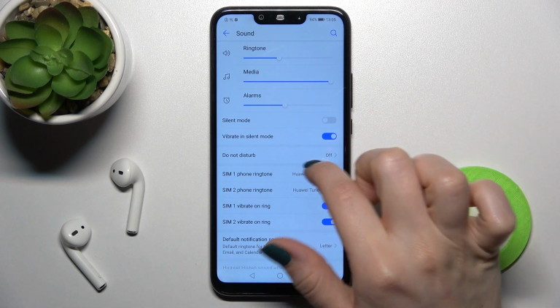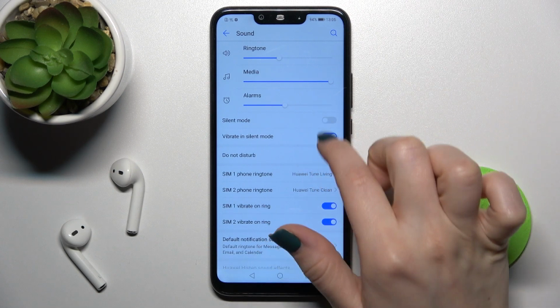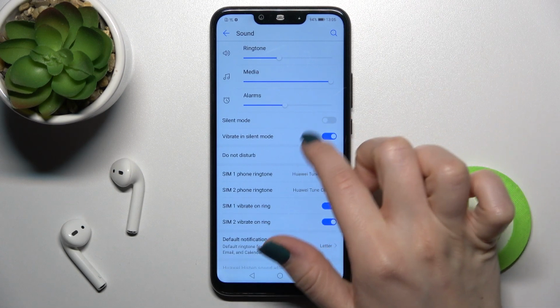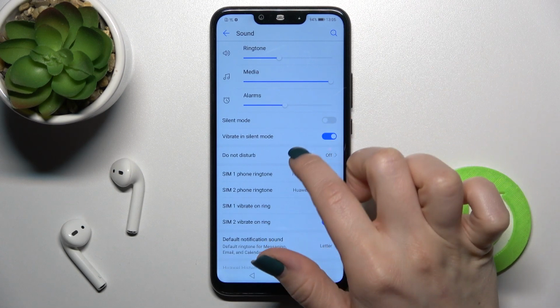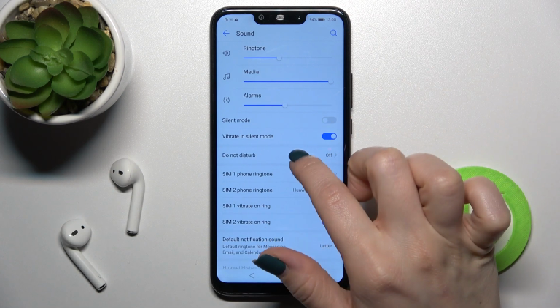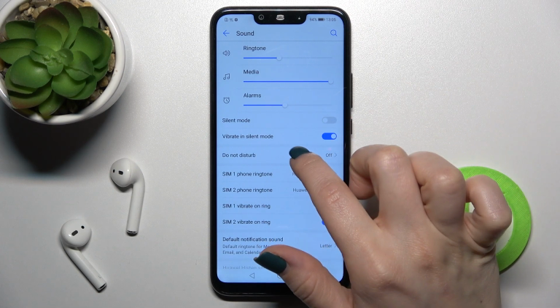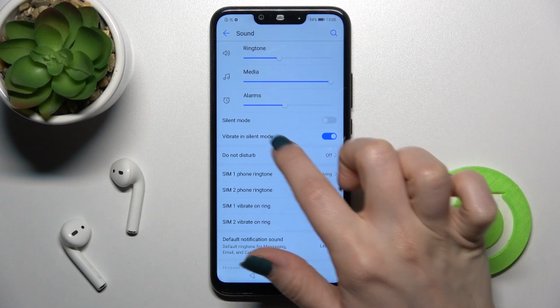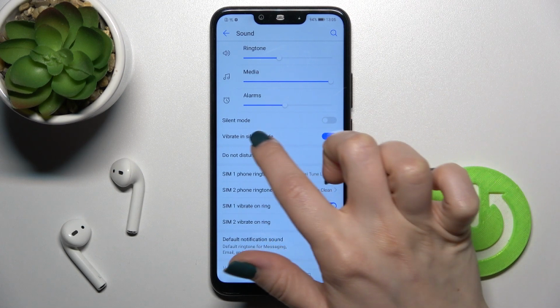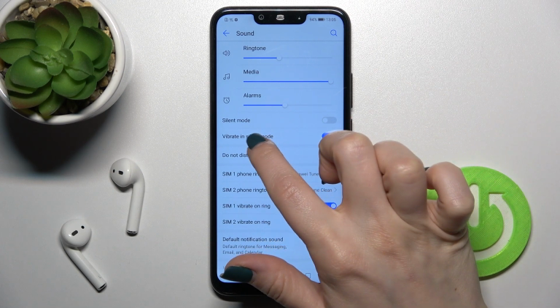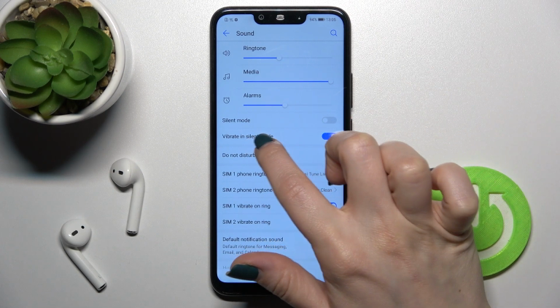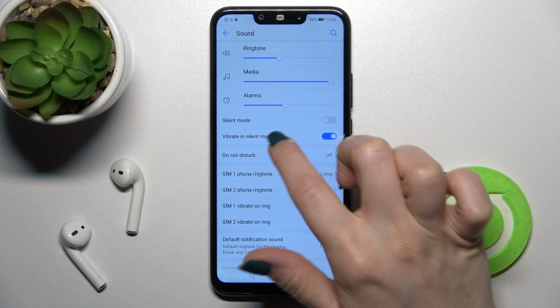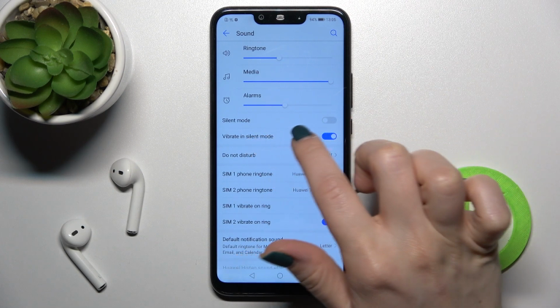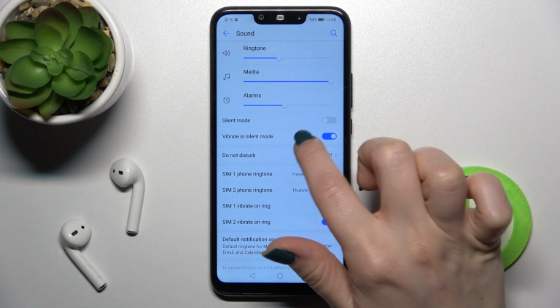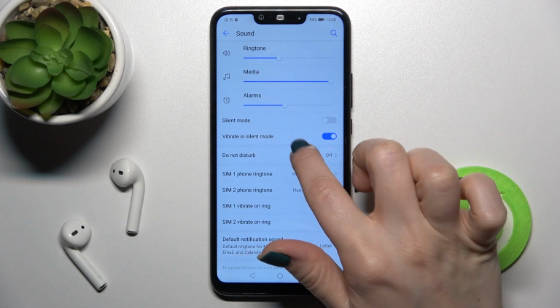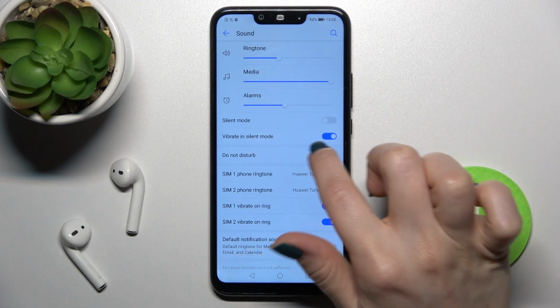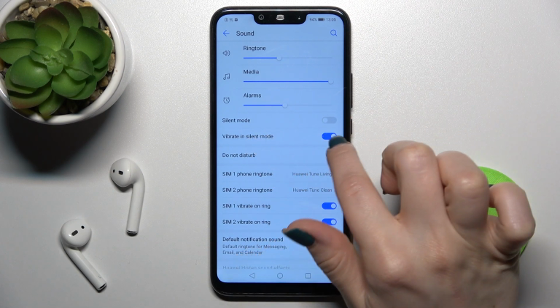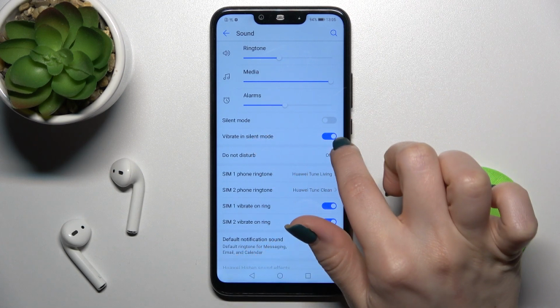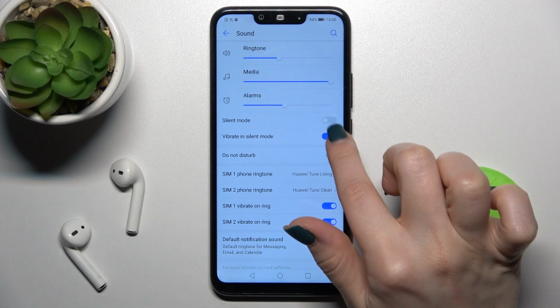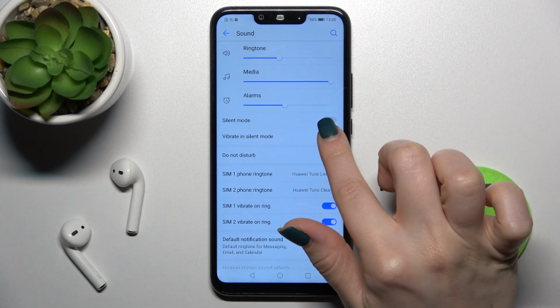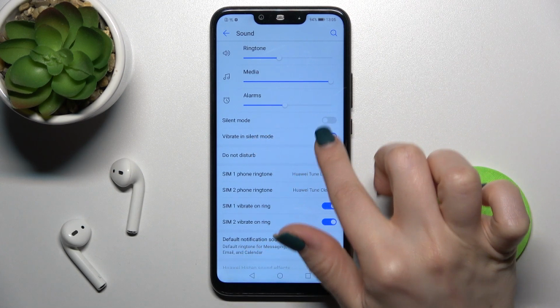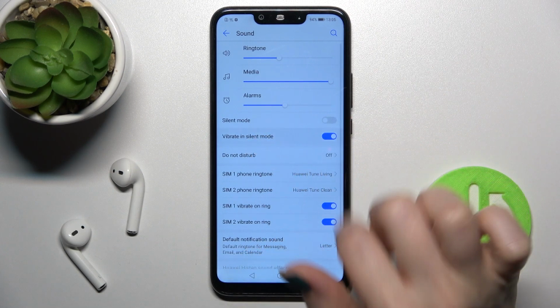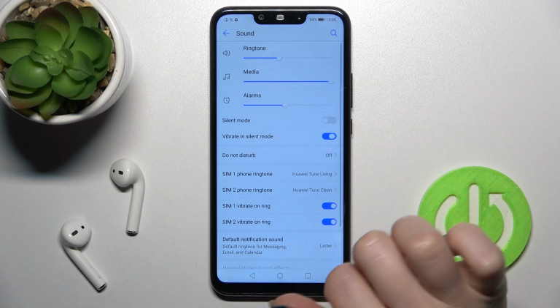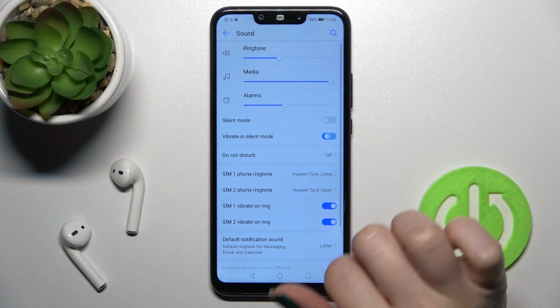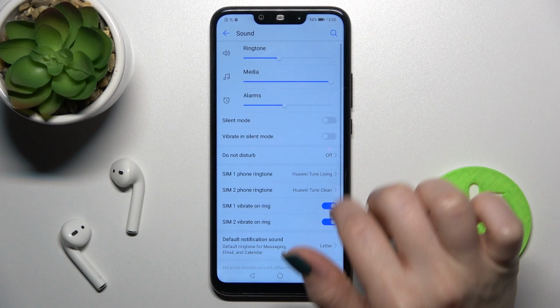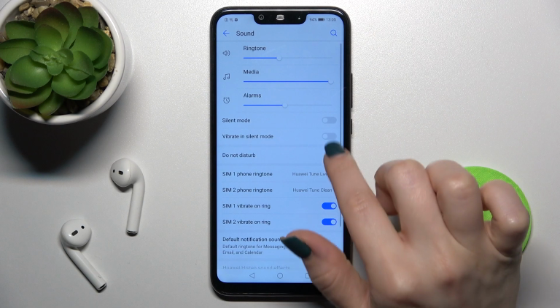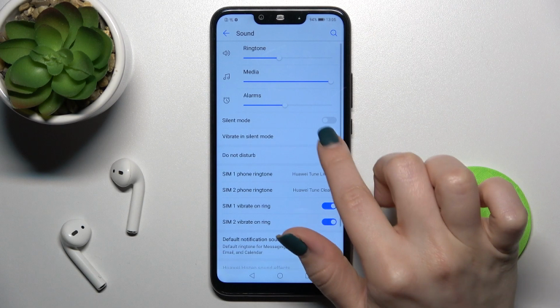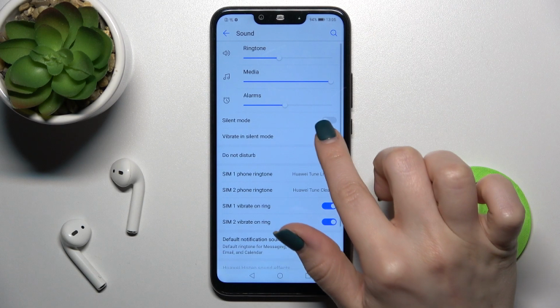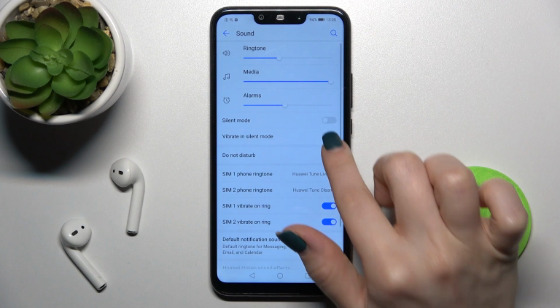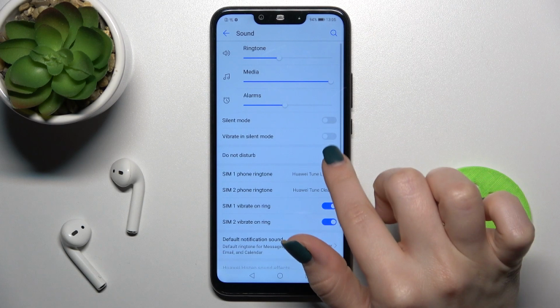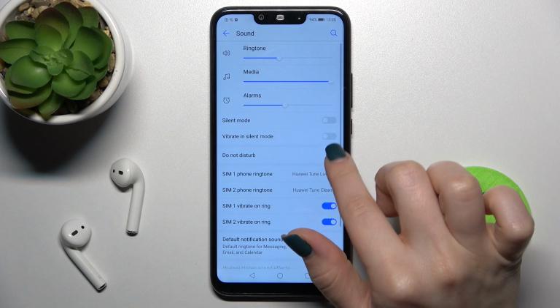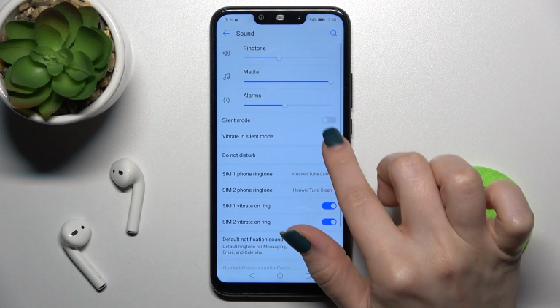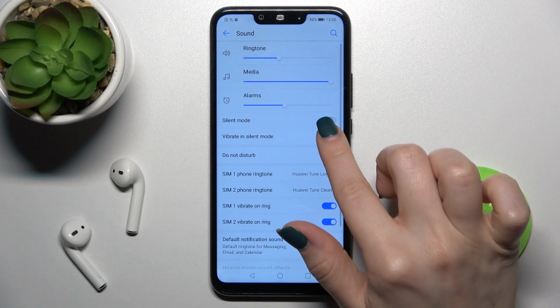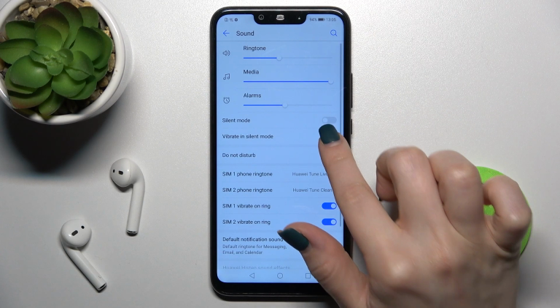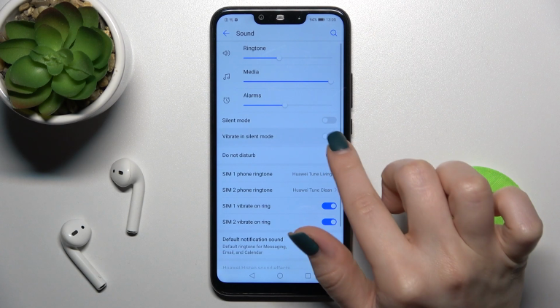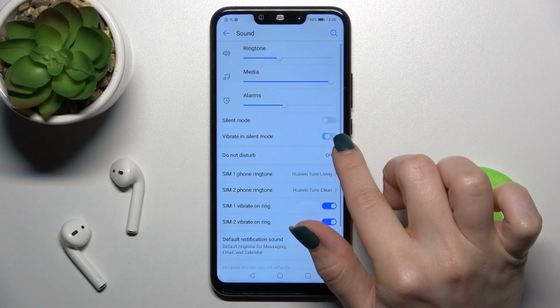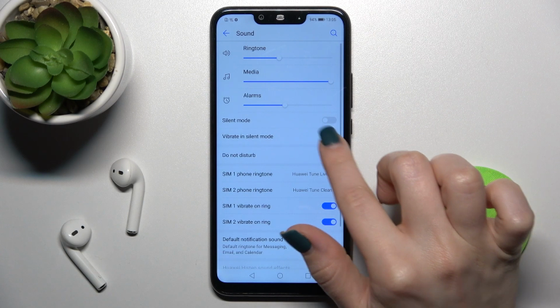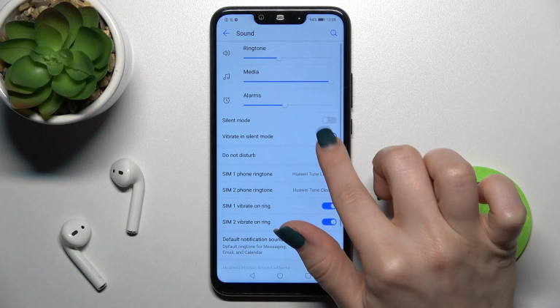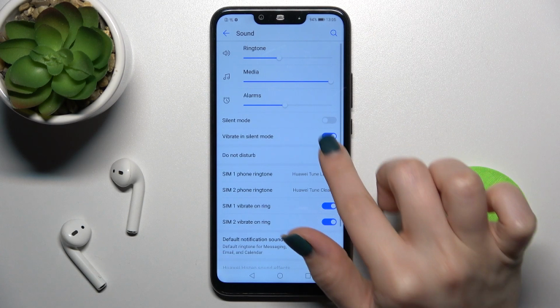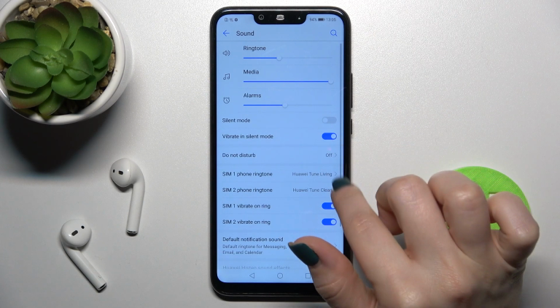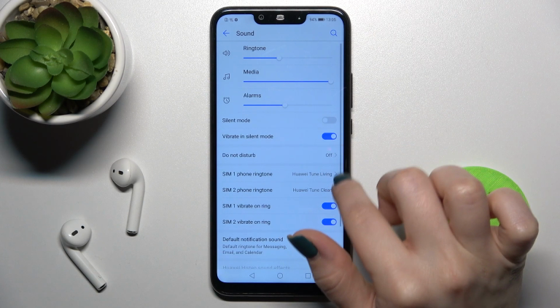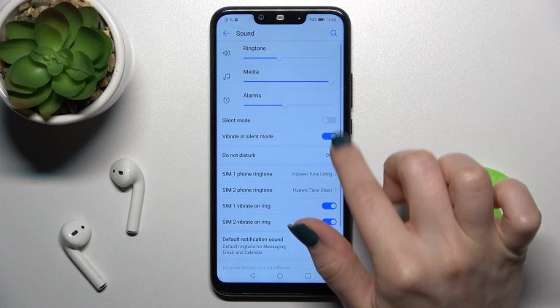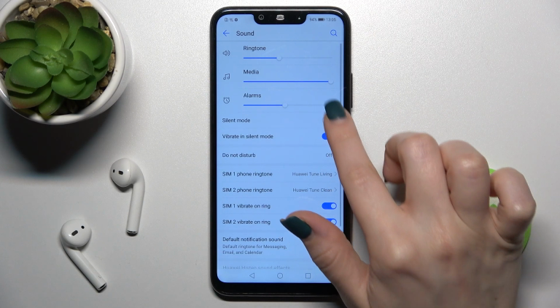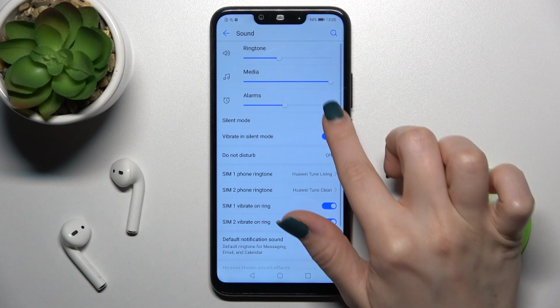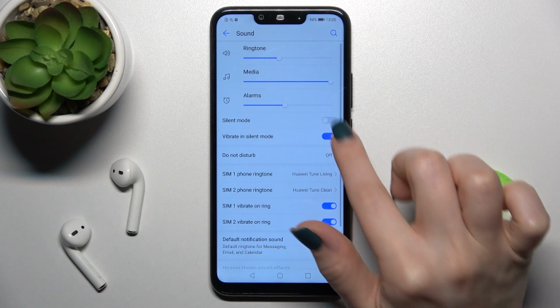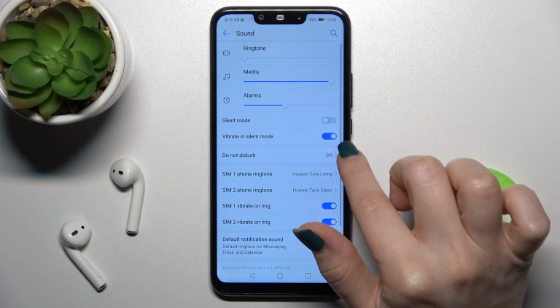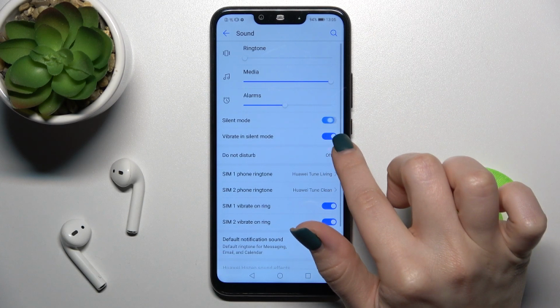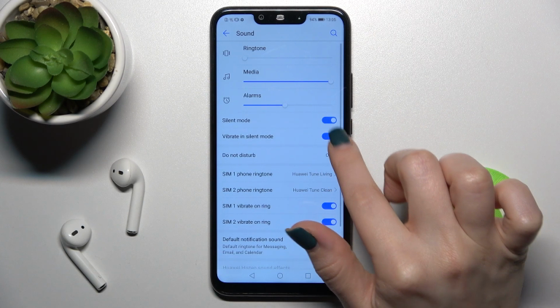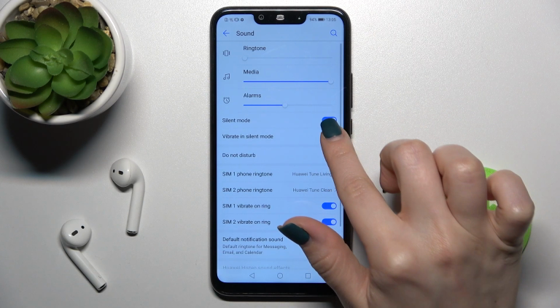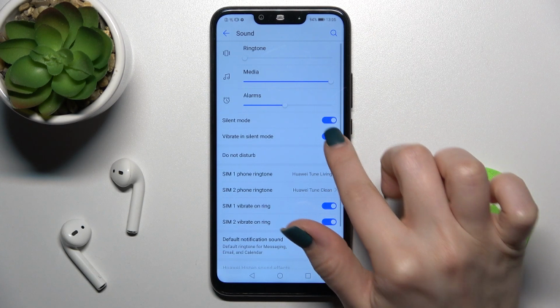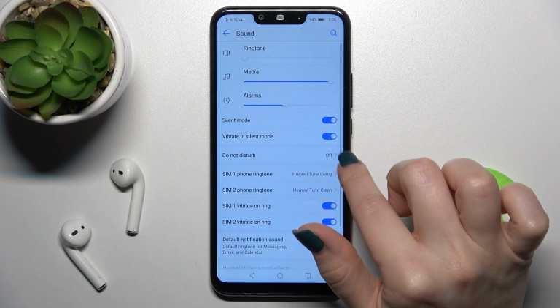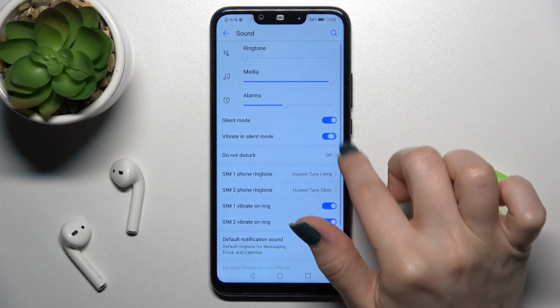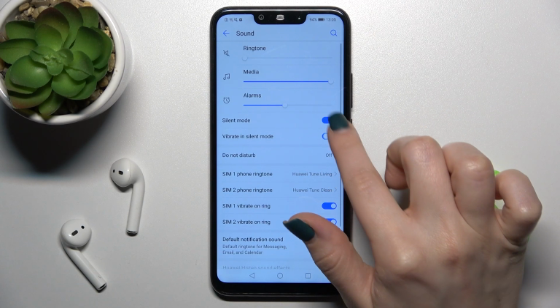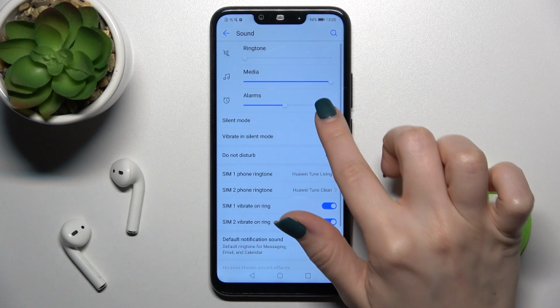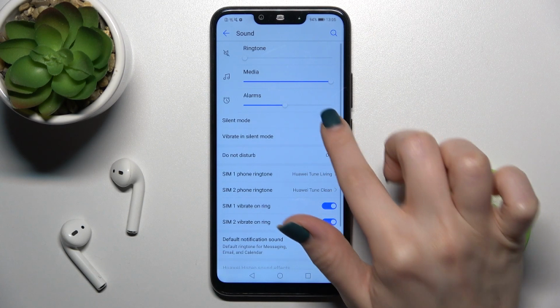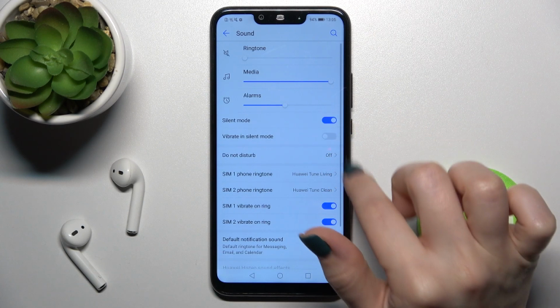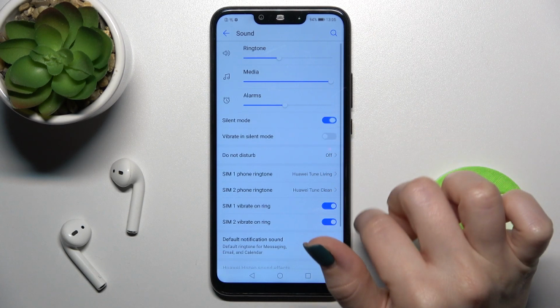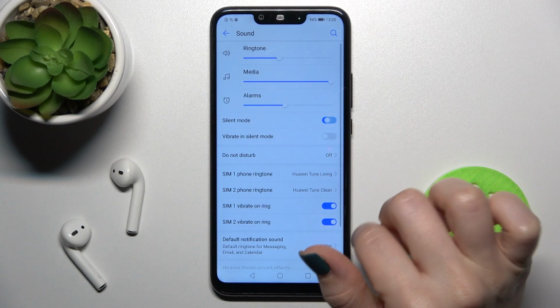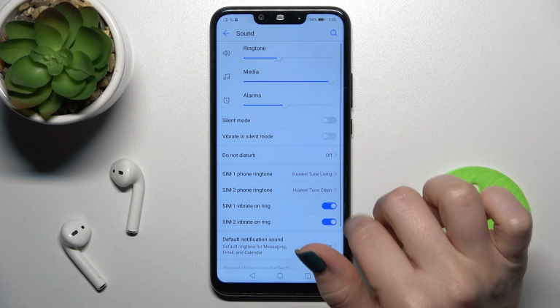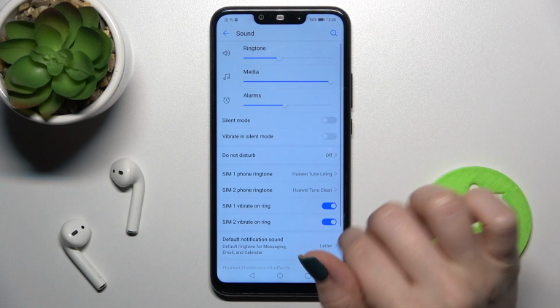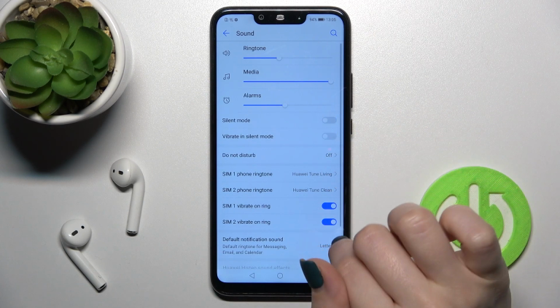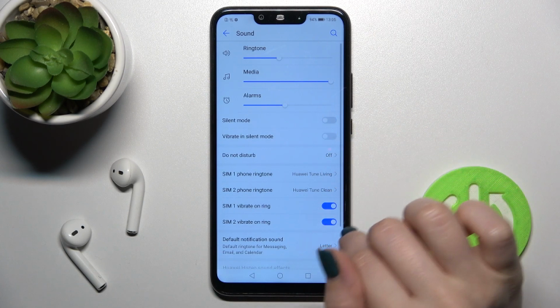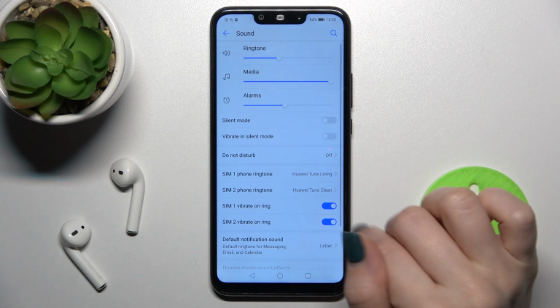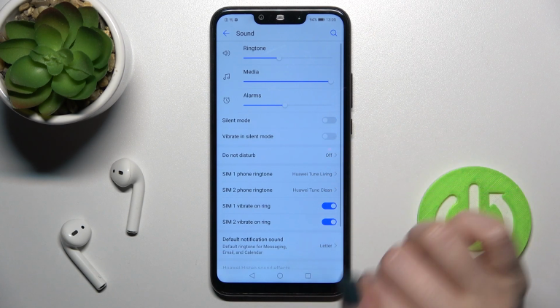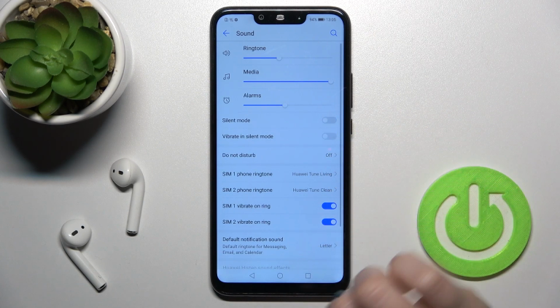If you want, you can also enable or disable vibration in silent mode the same way — just tap once on the switcher.